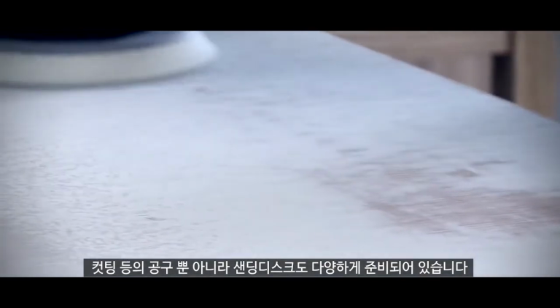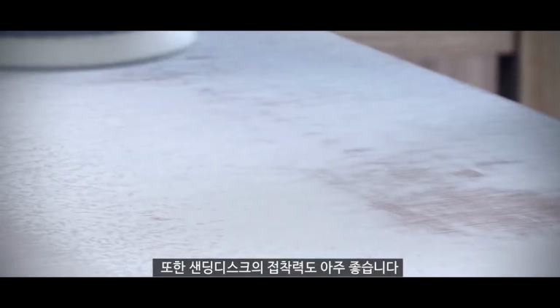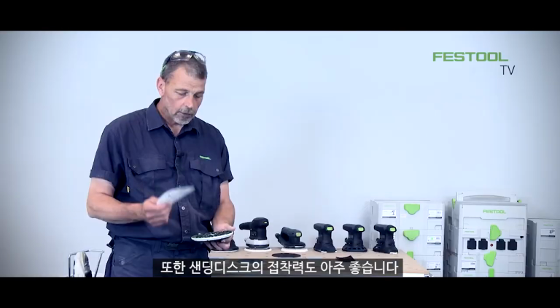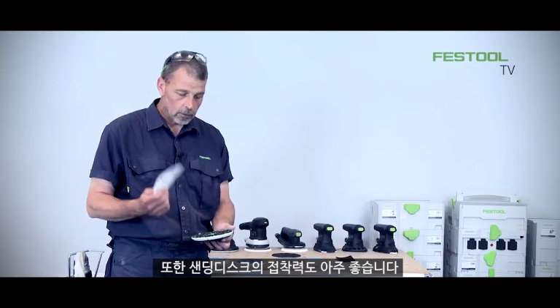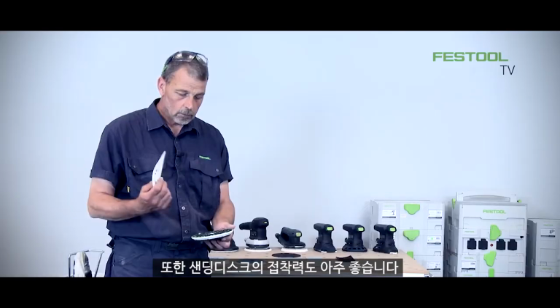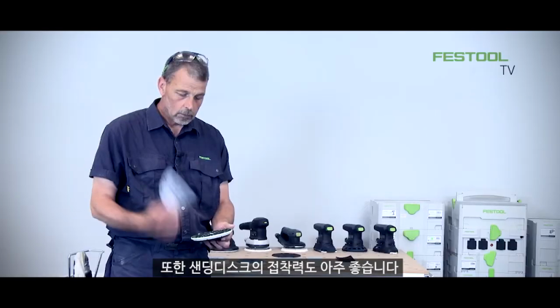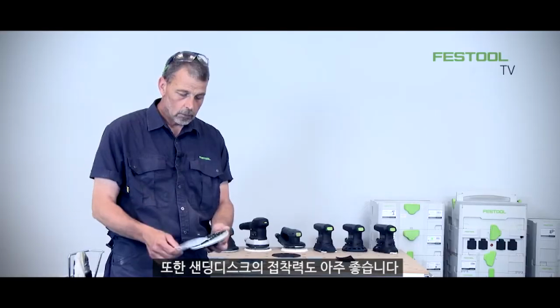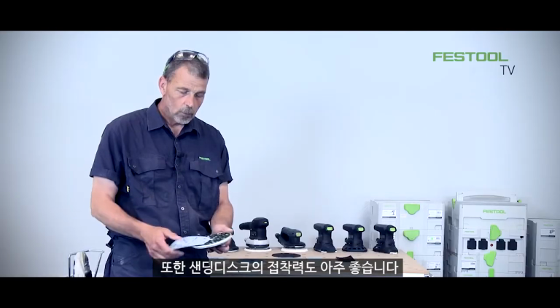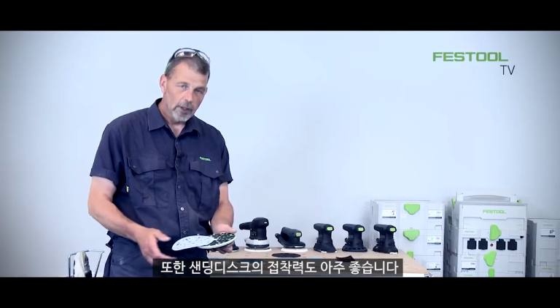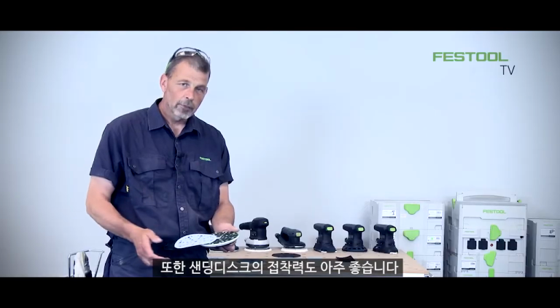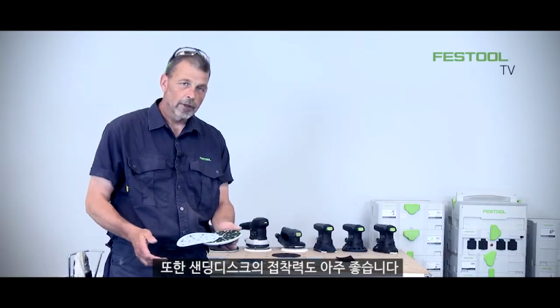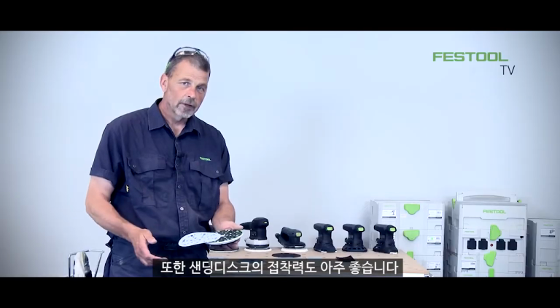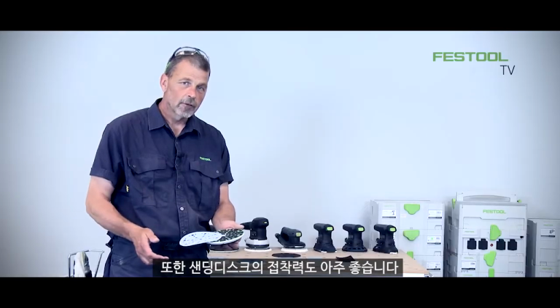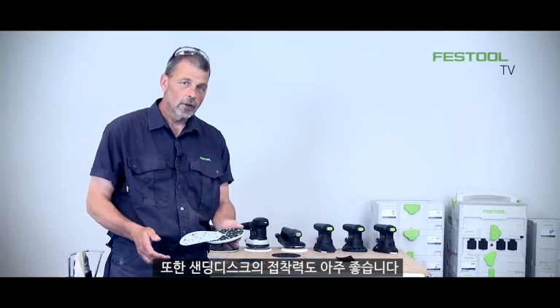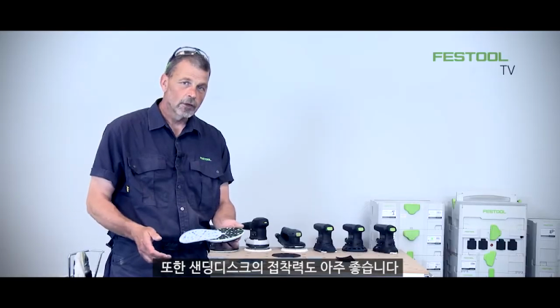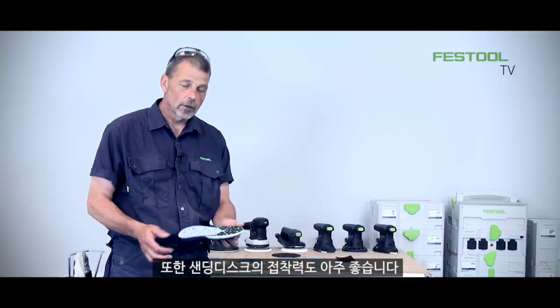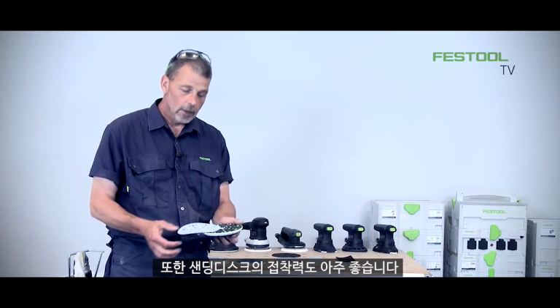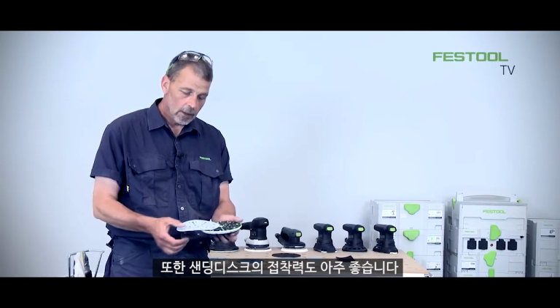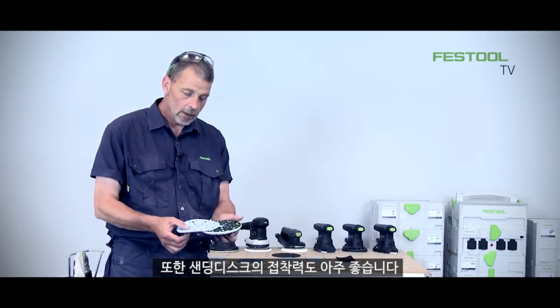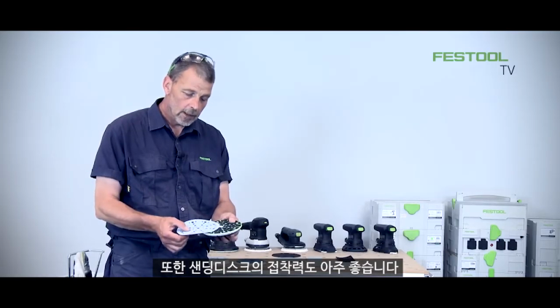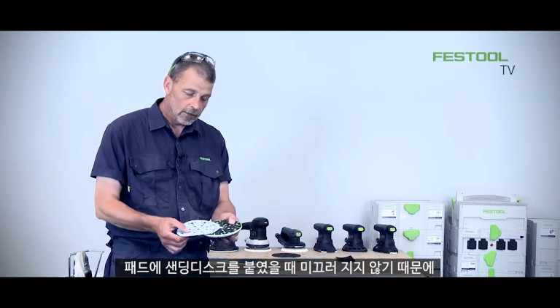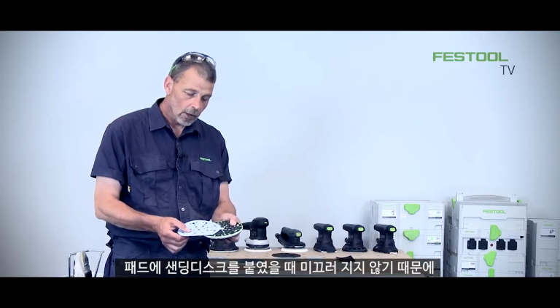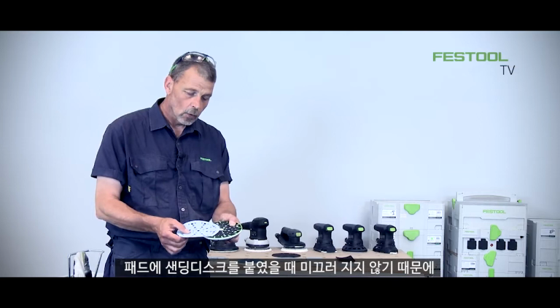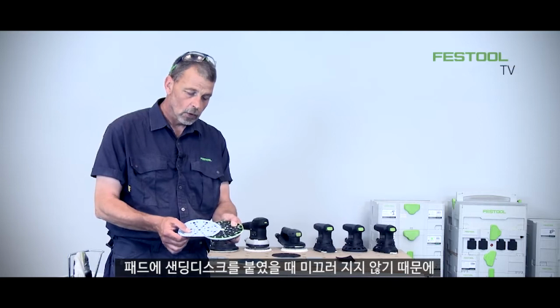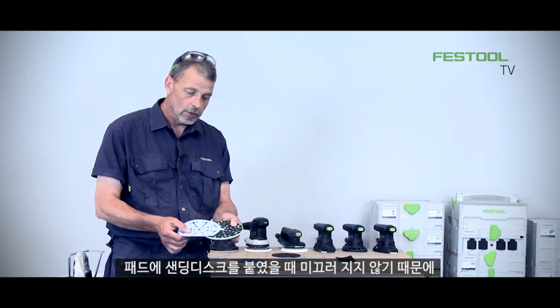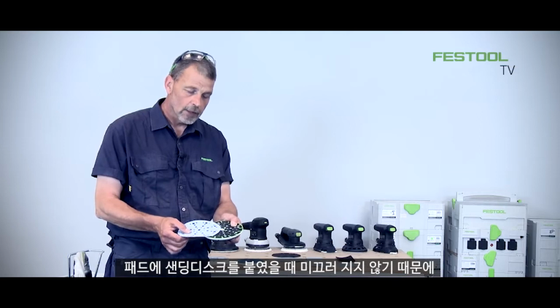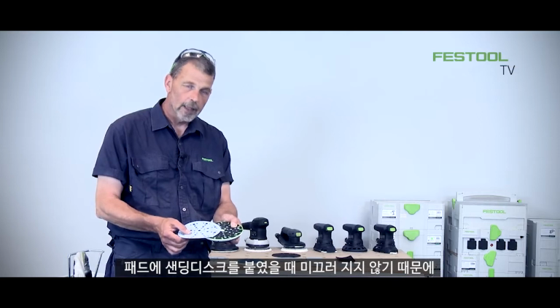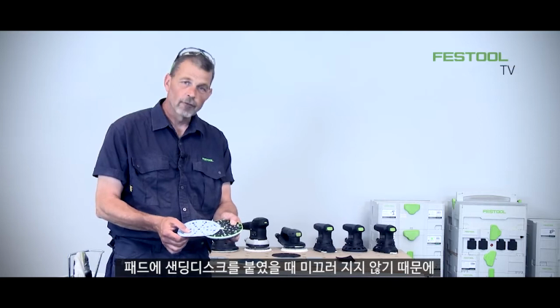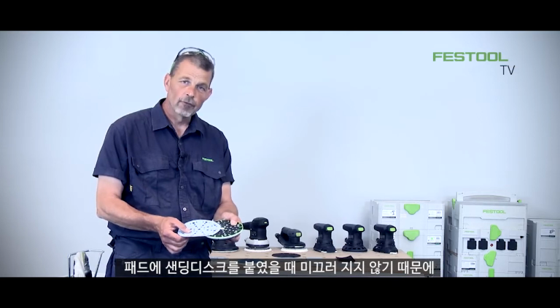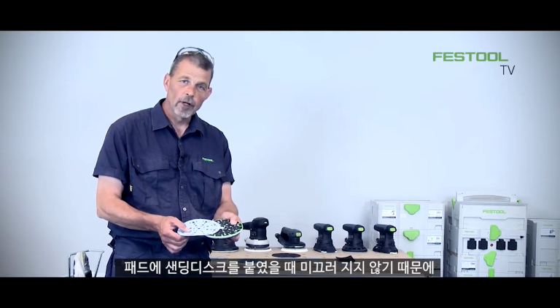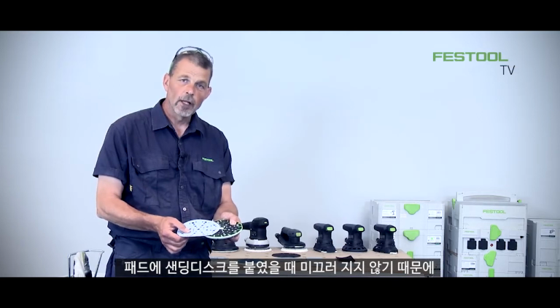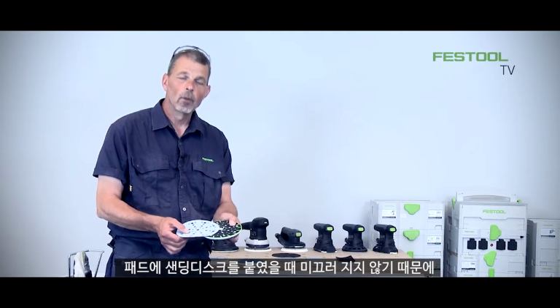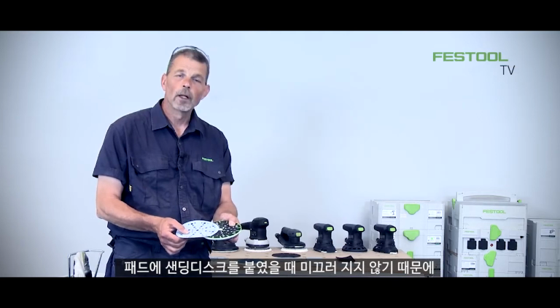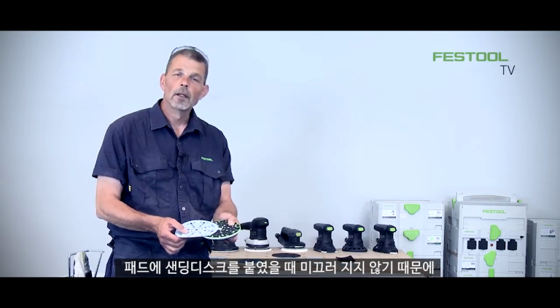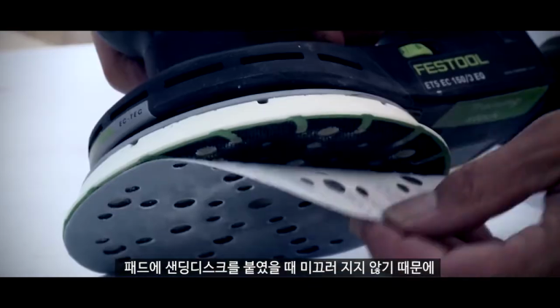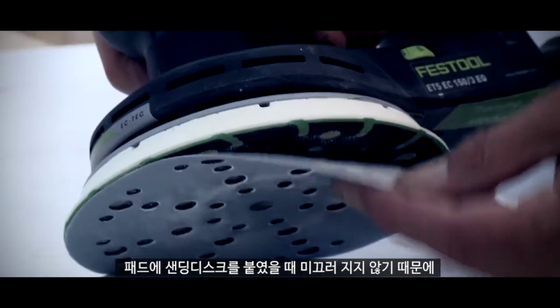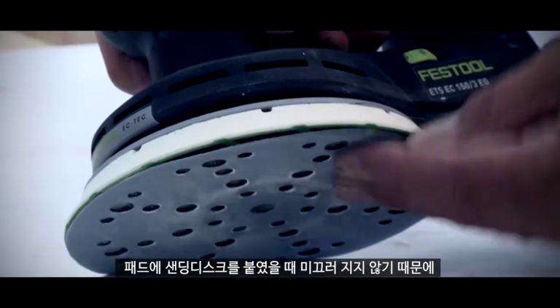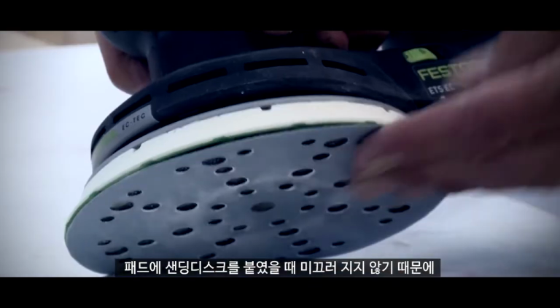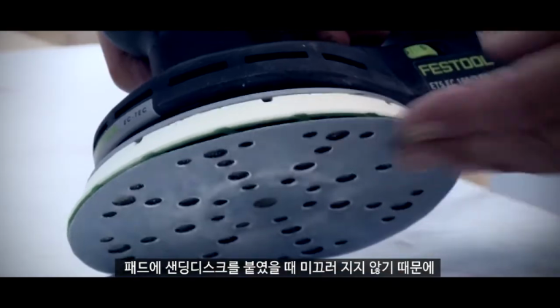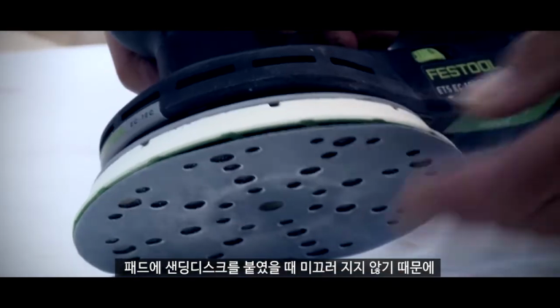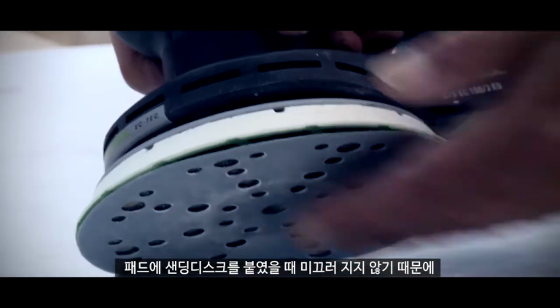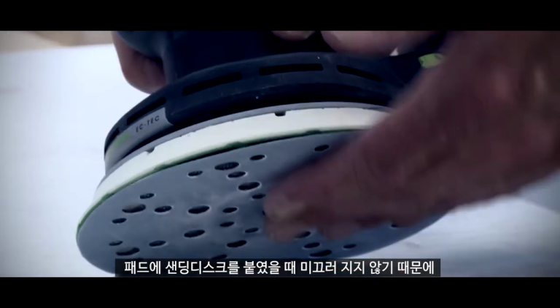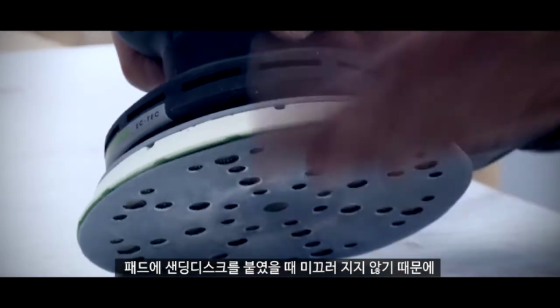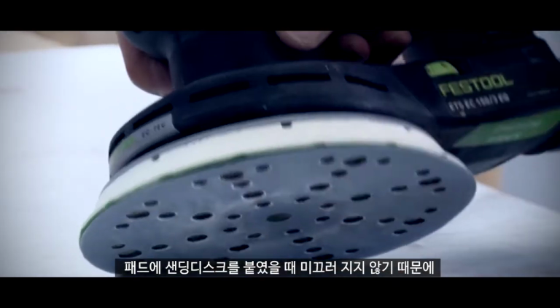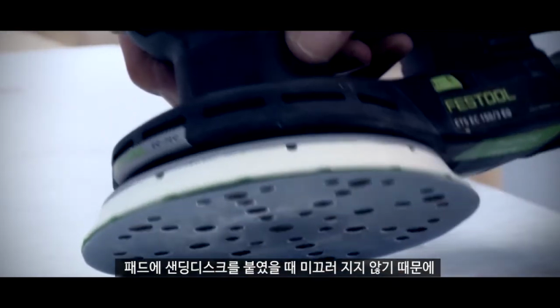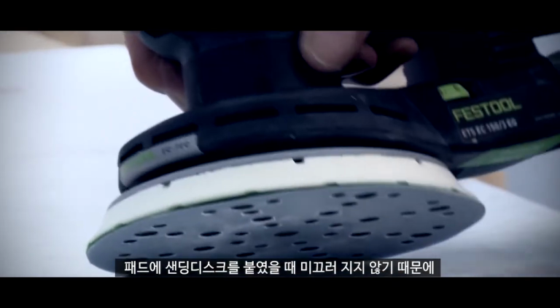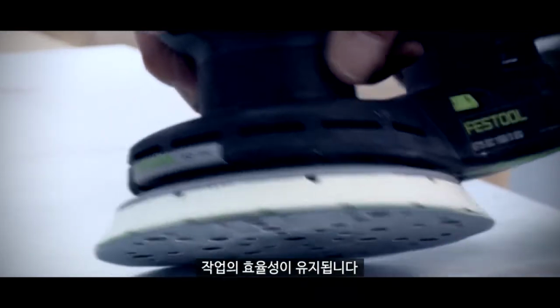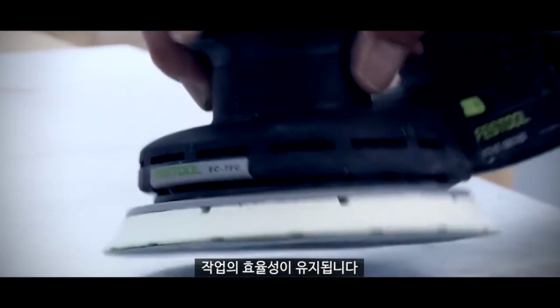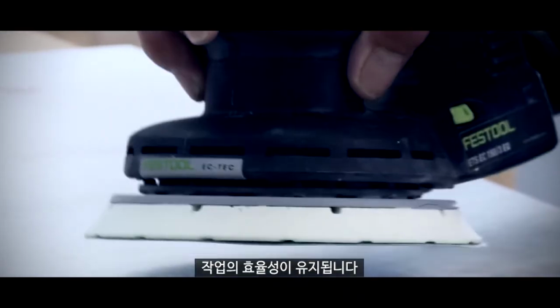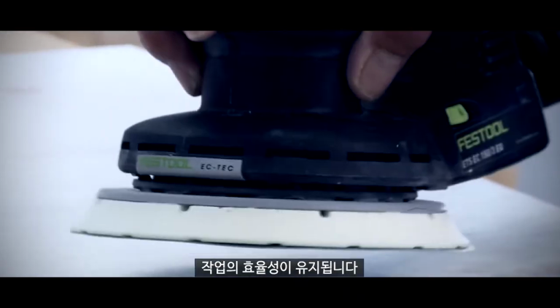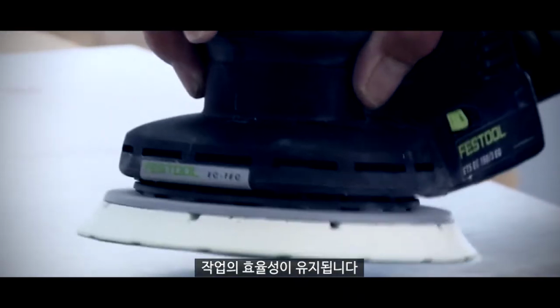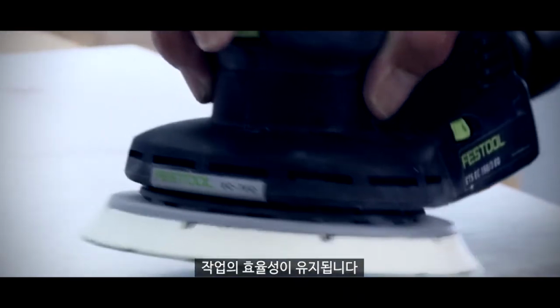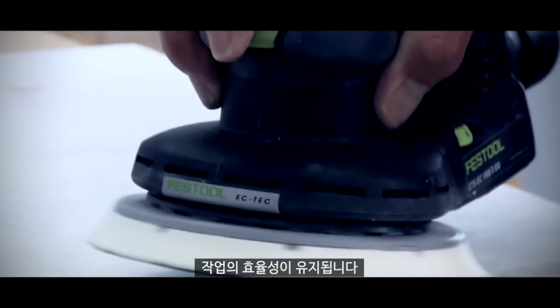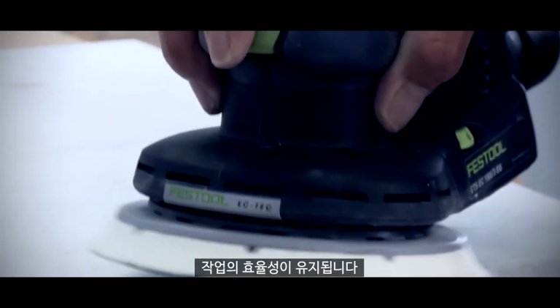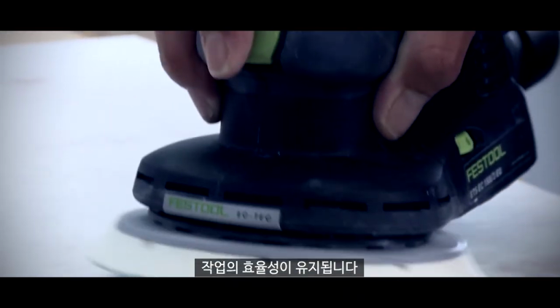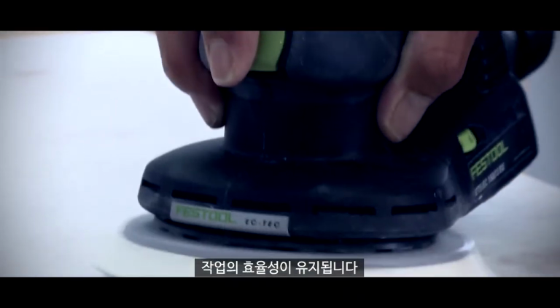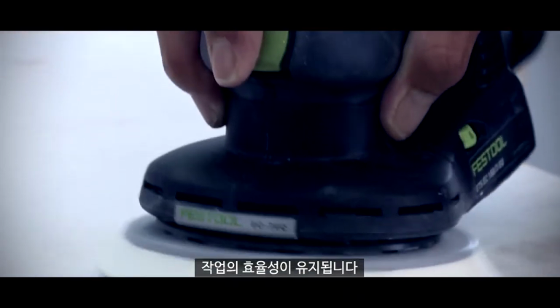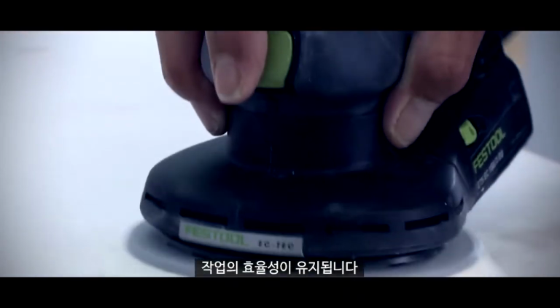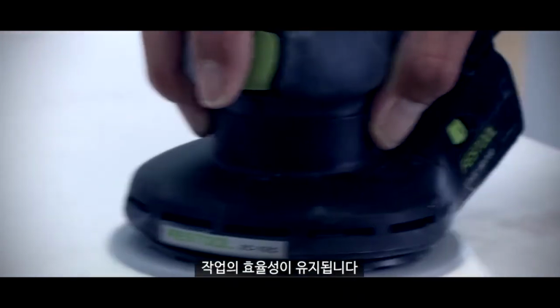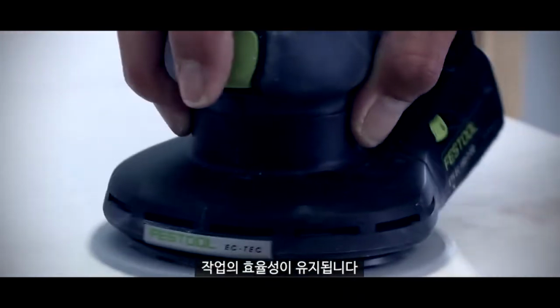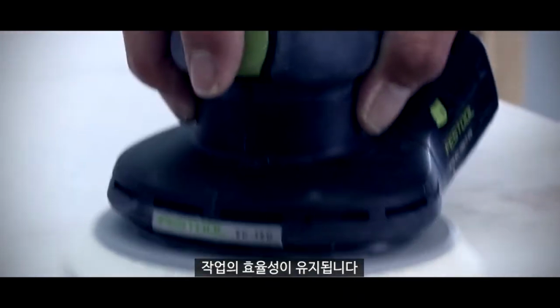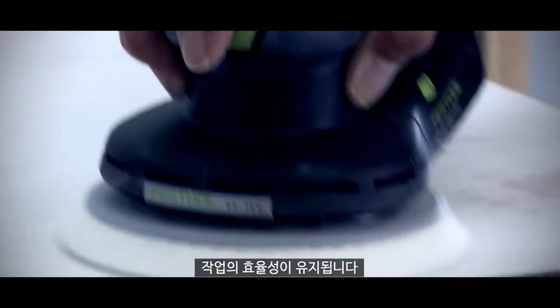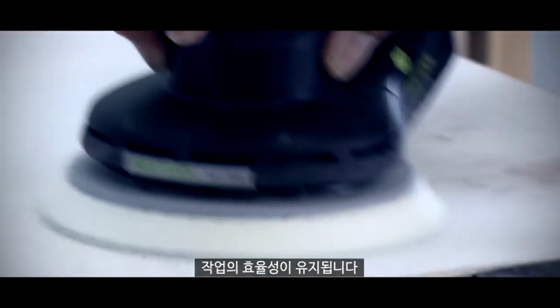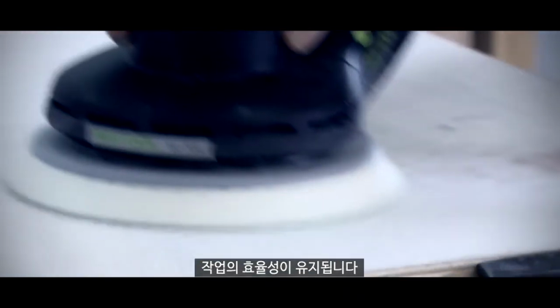Also, when the abrasive goes on it needs to hold on really well. You bring the two together, they don't slip and your efficiency is maintained.